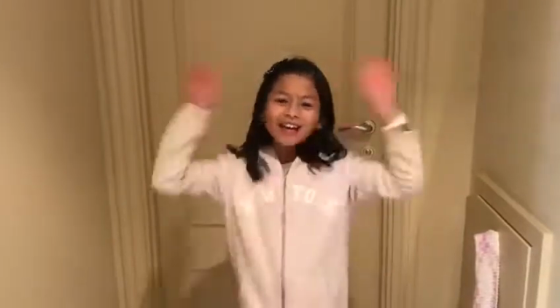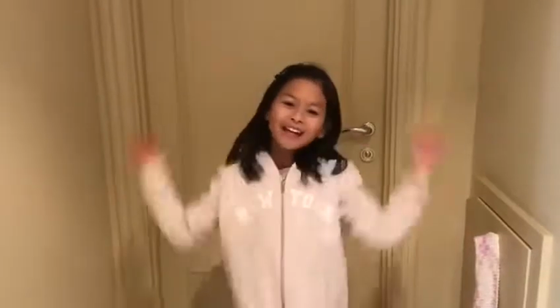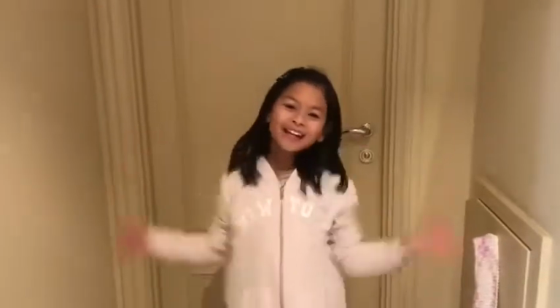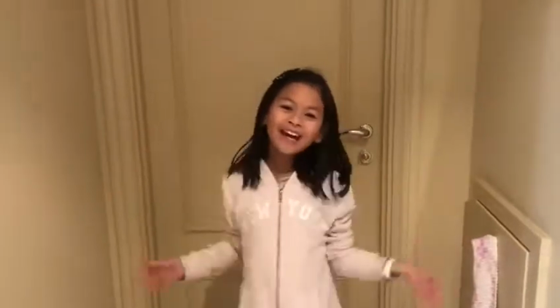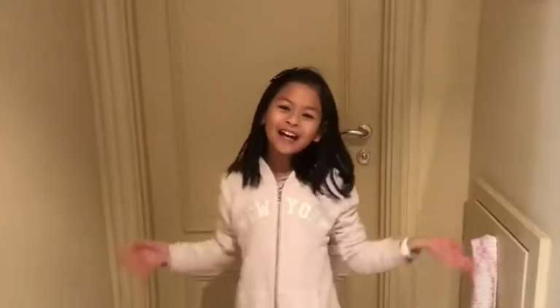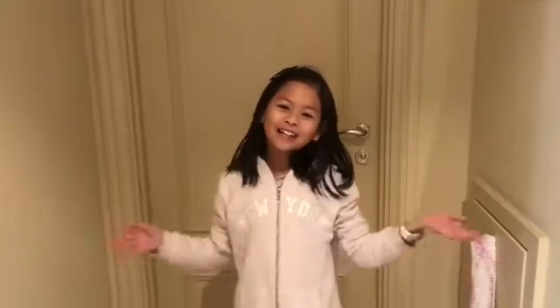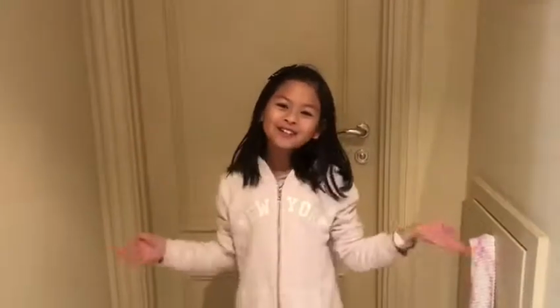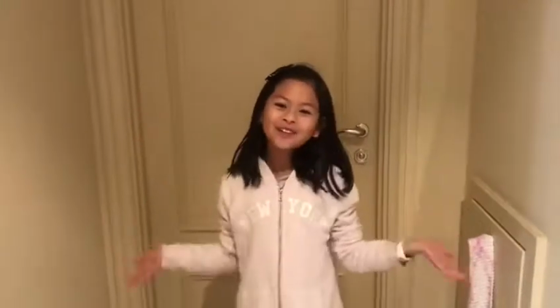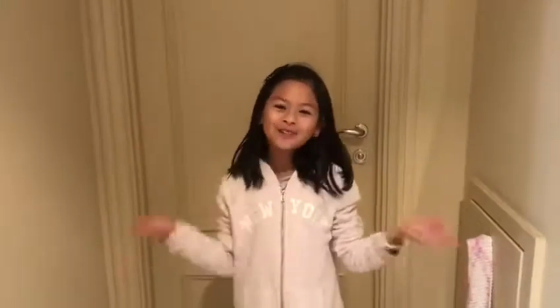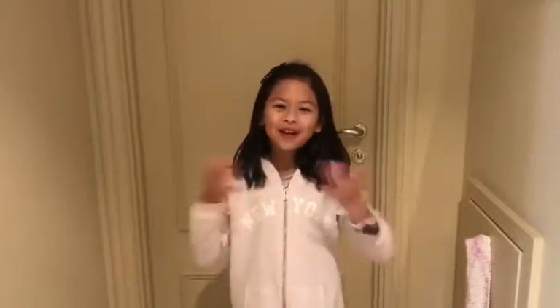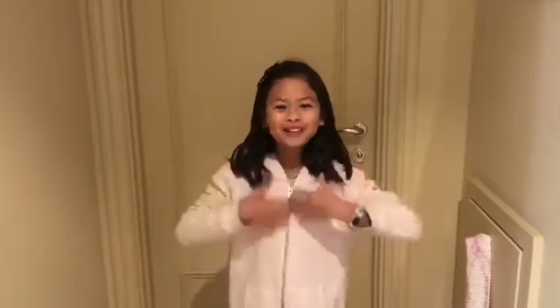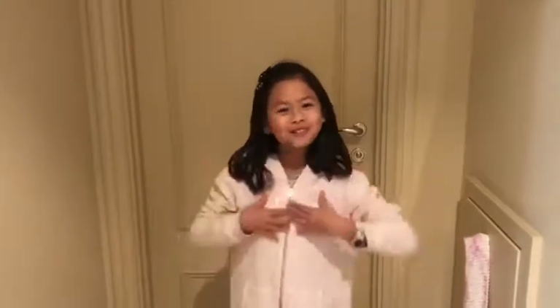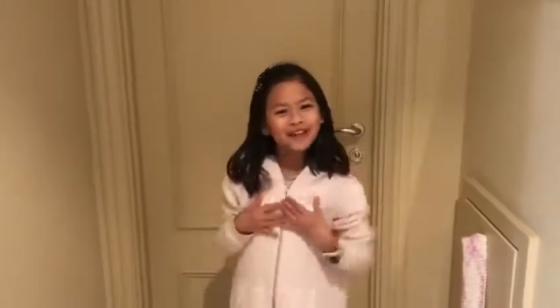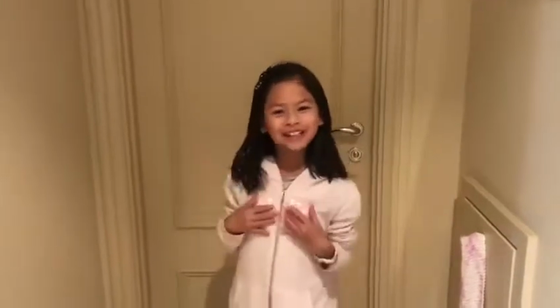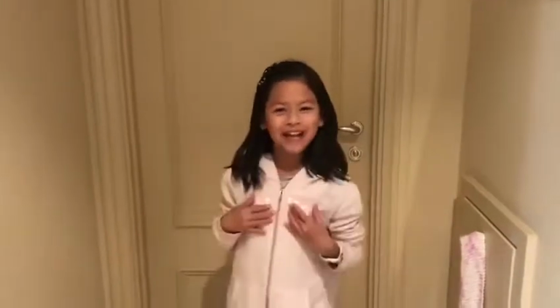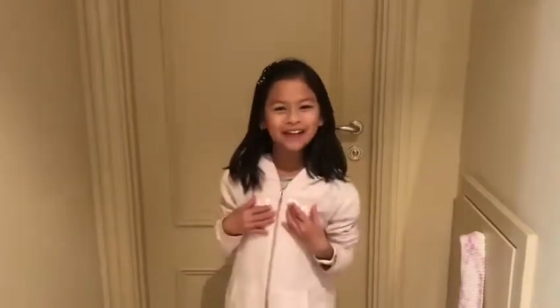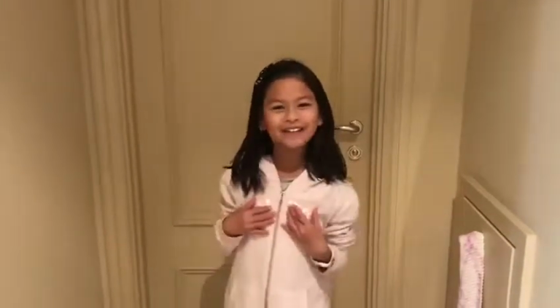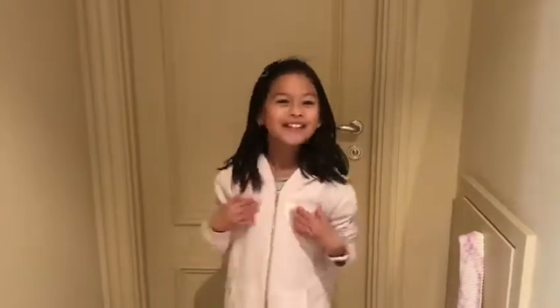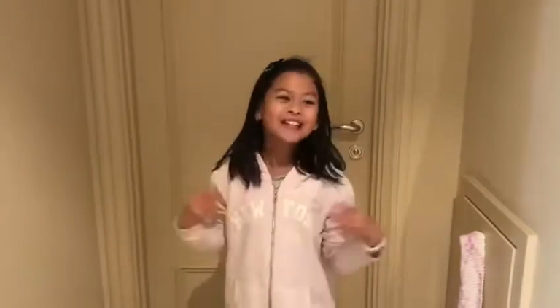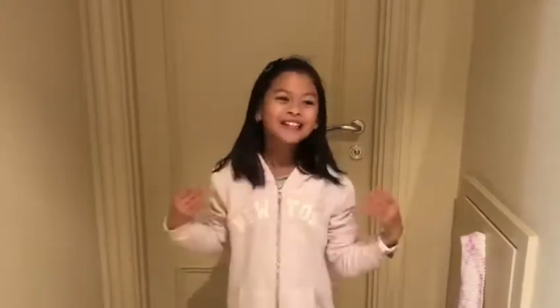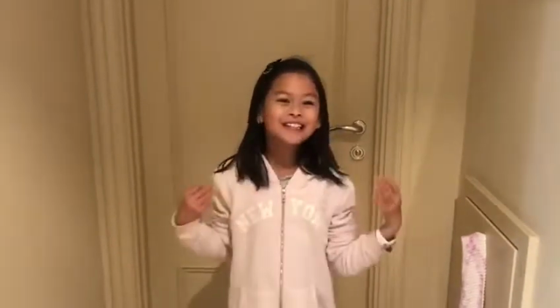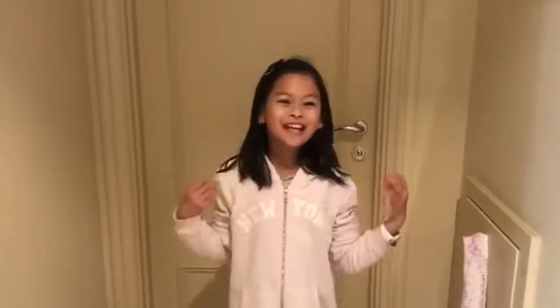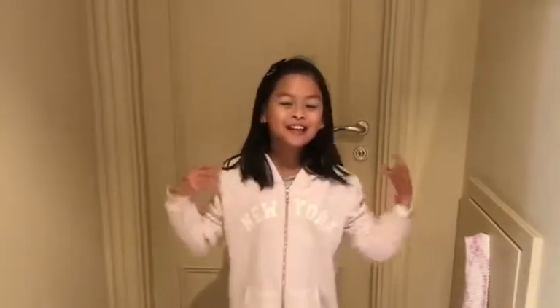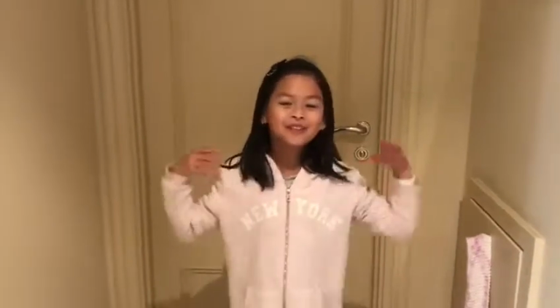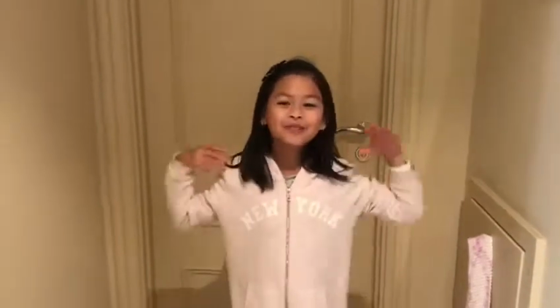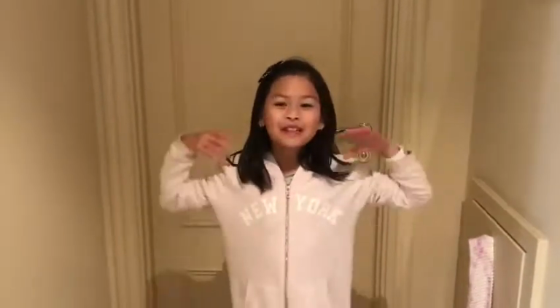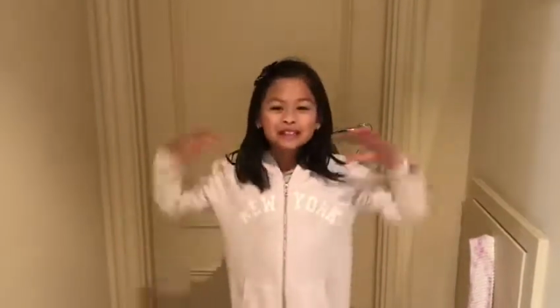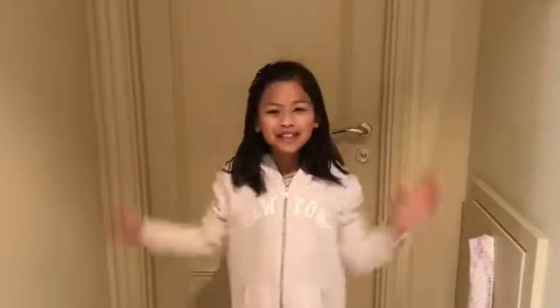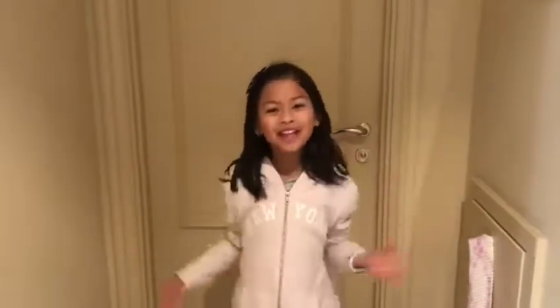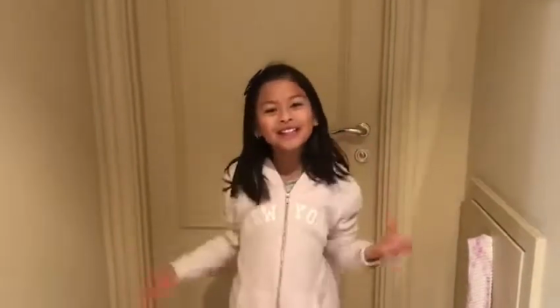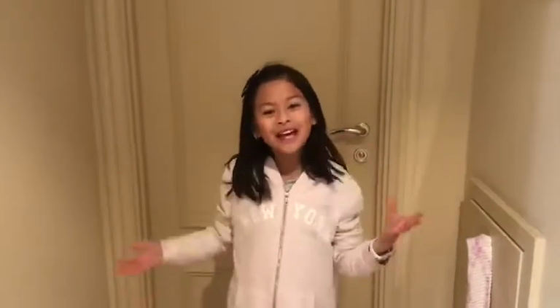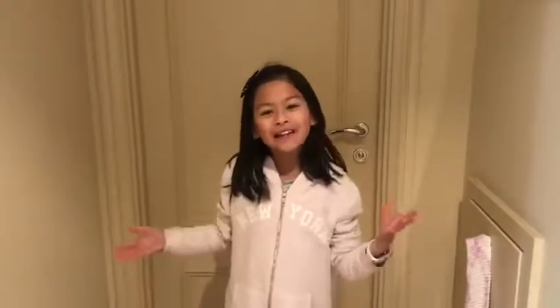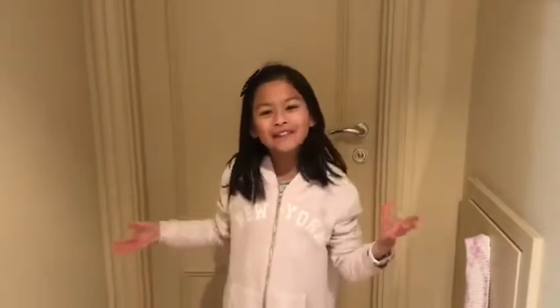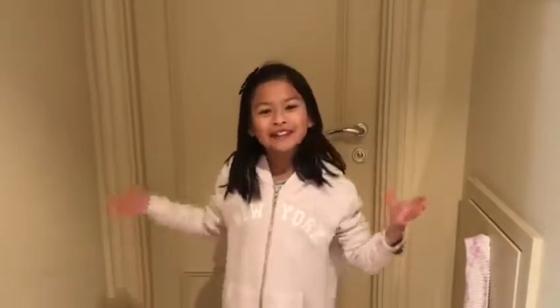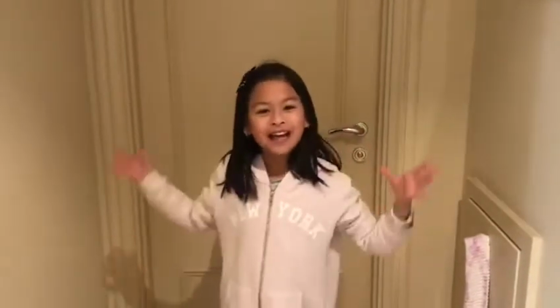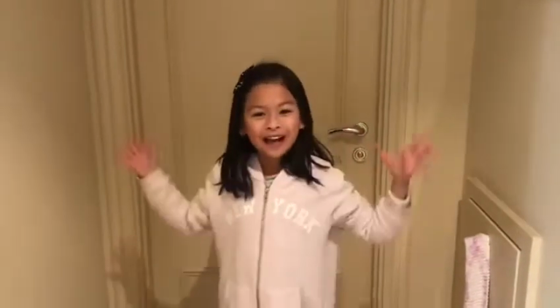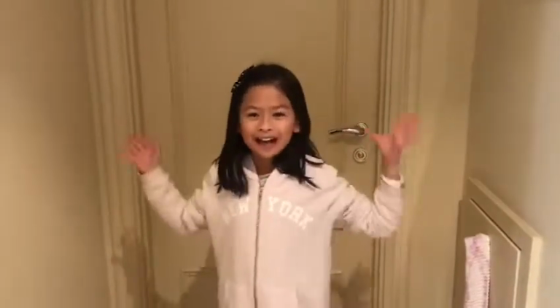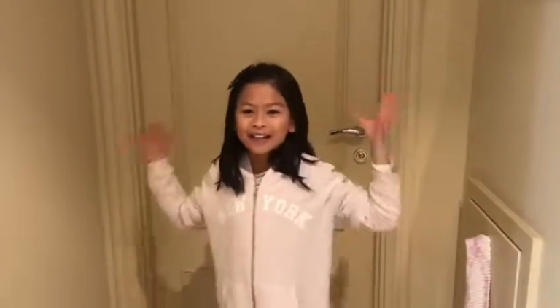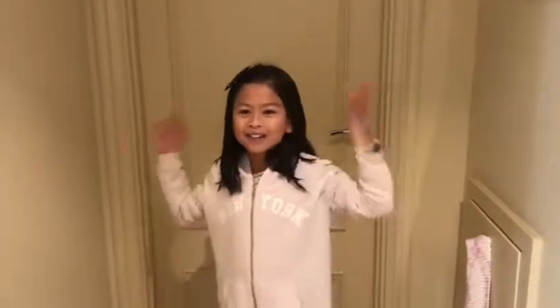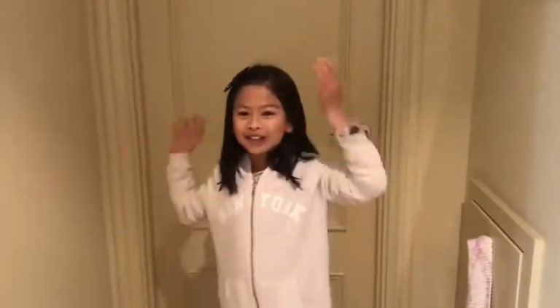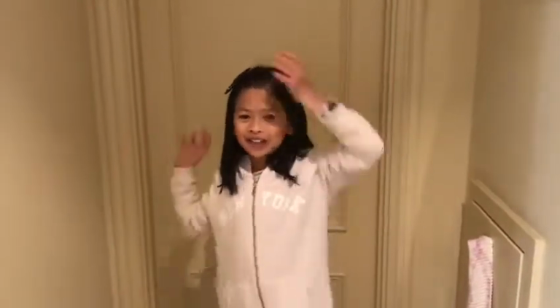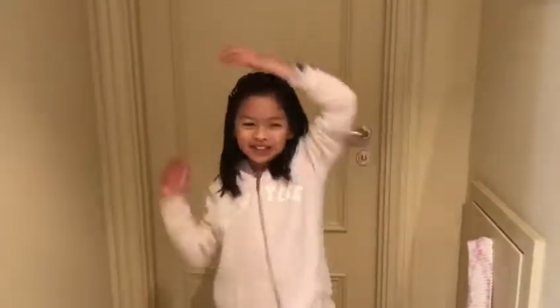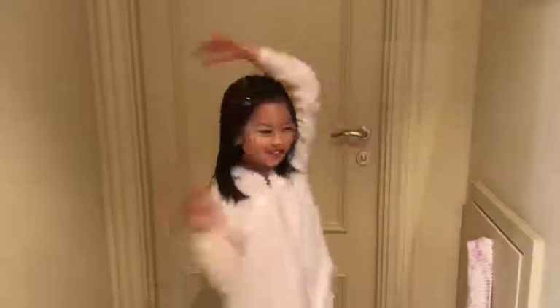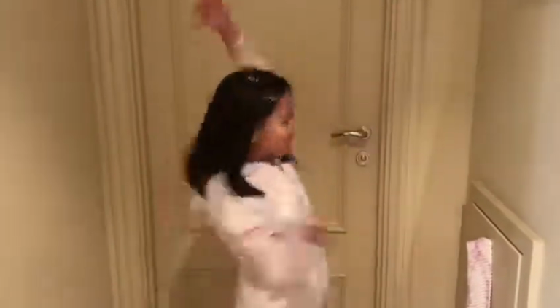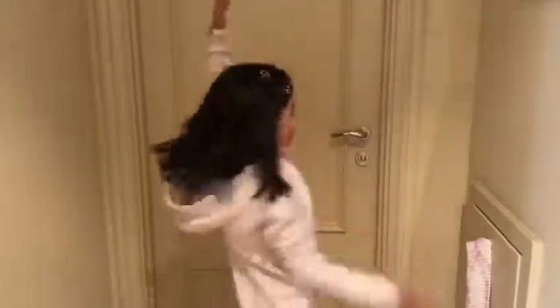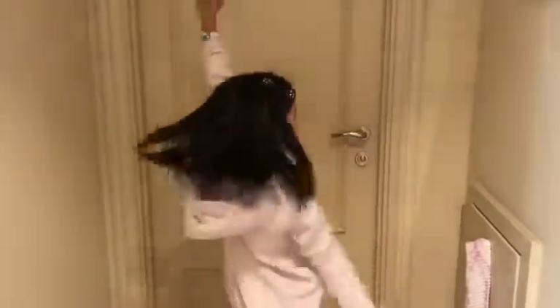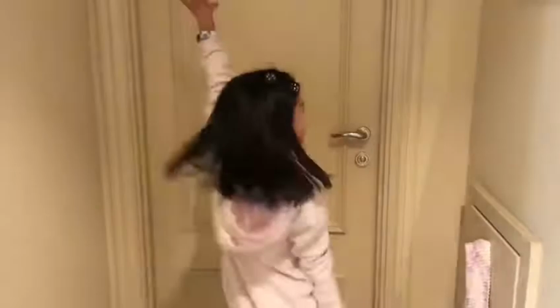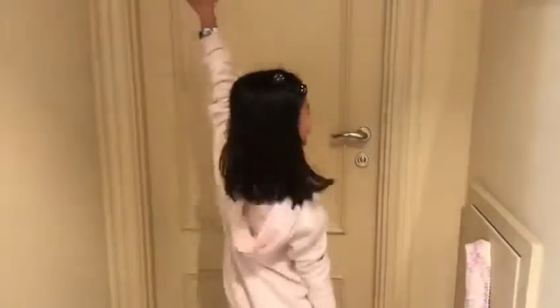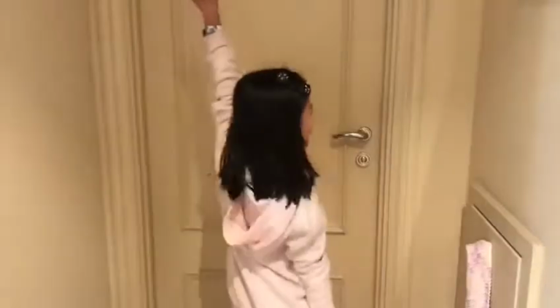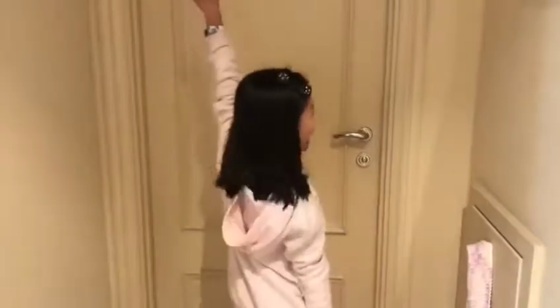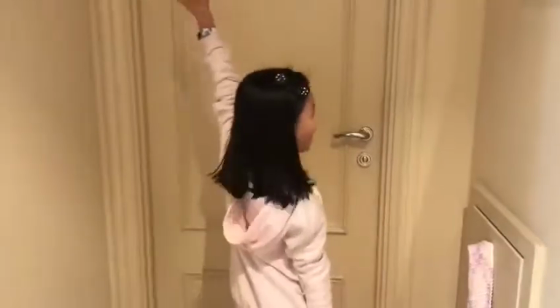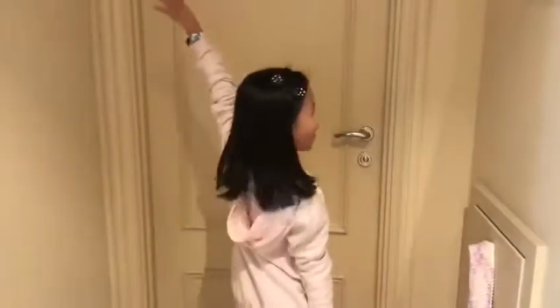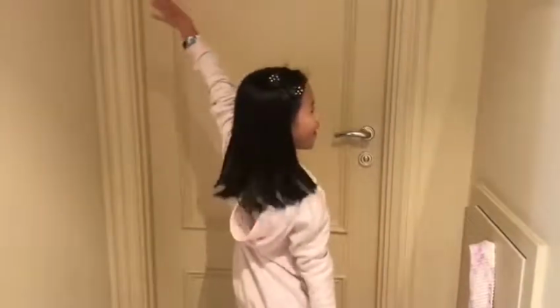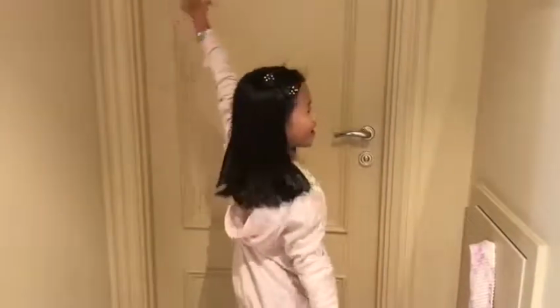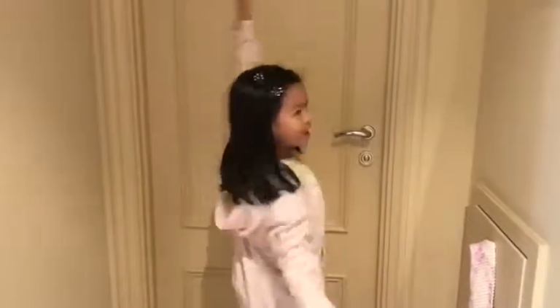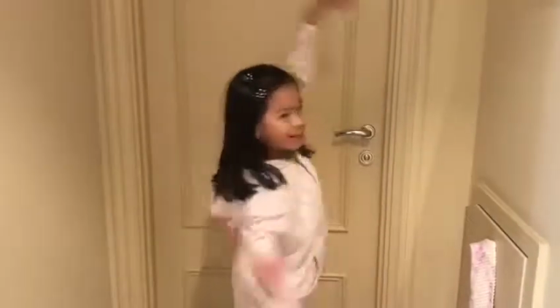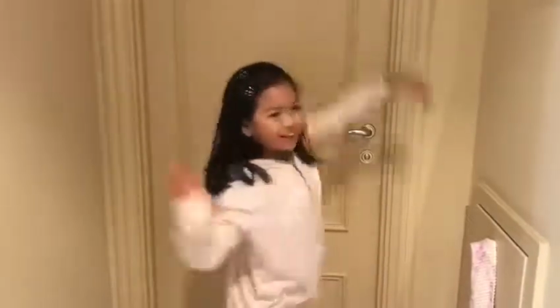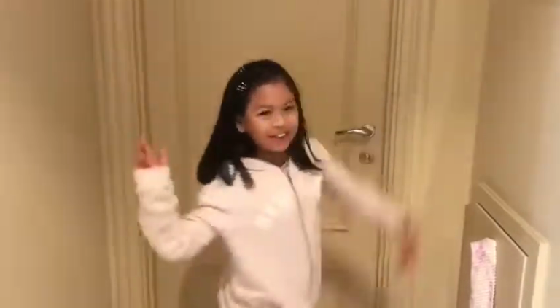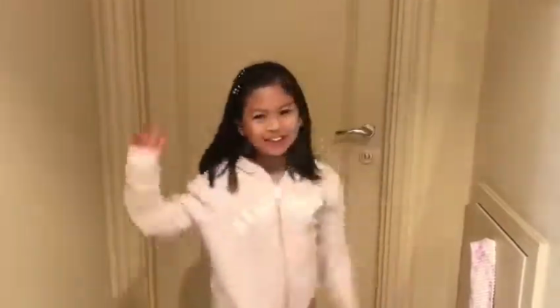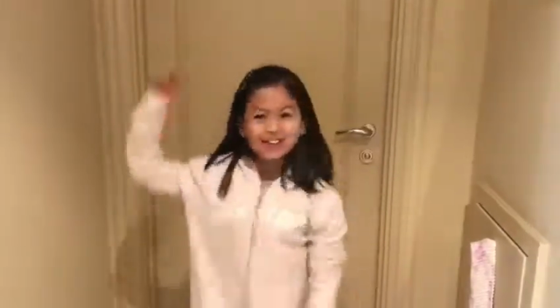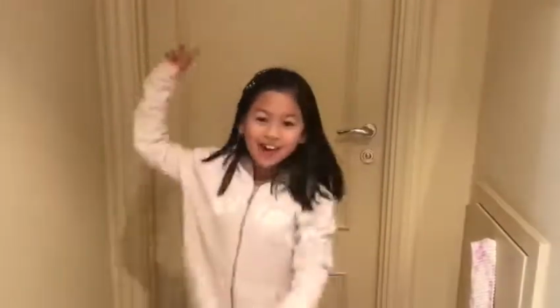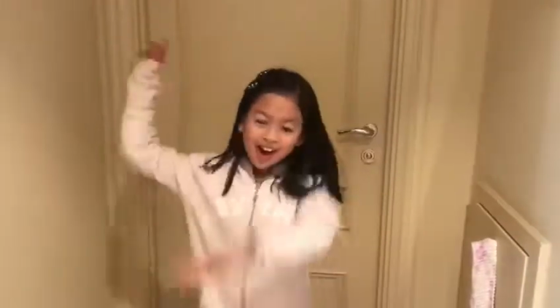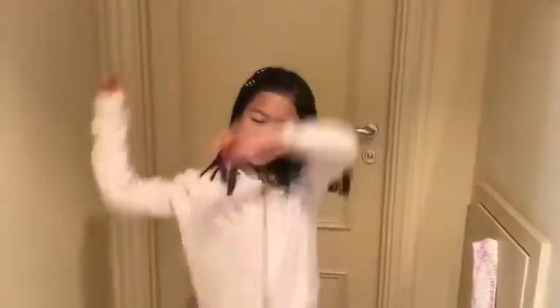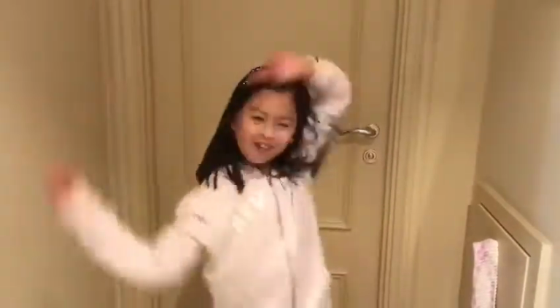Hey guys, welcome back to my channel! Today I'm so excited because I am showing you a real tour. Let's go!